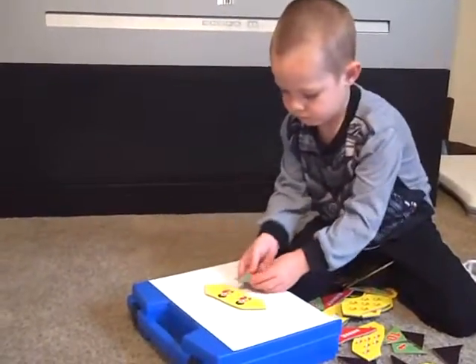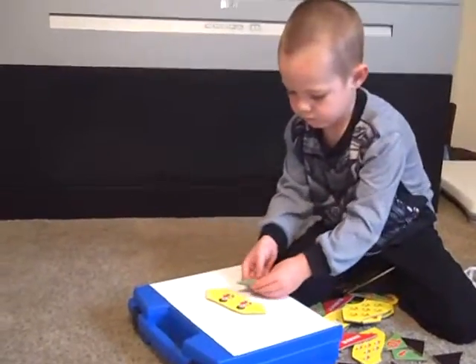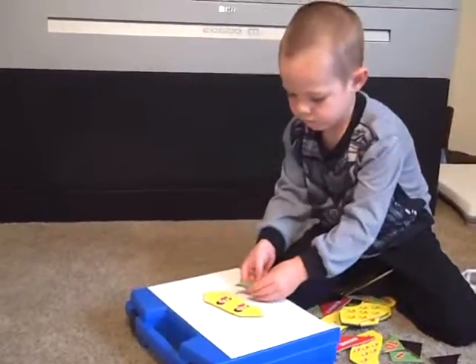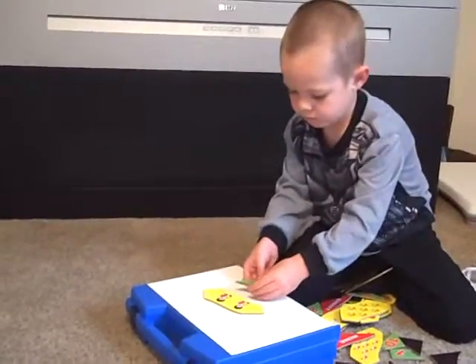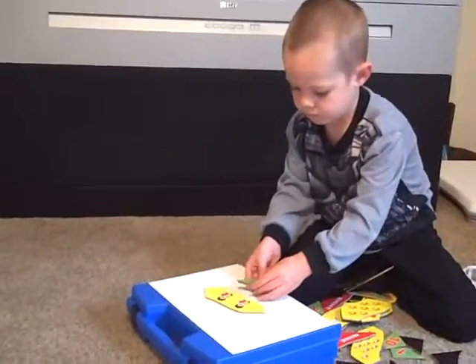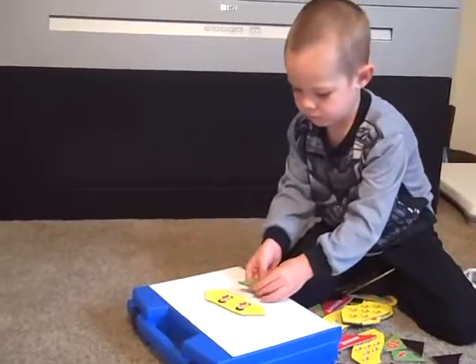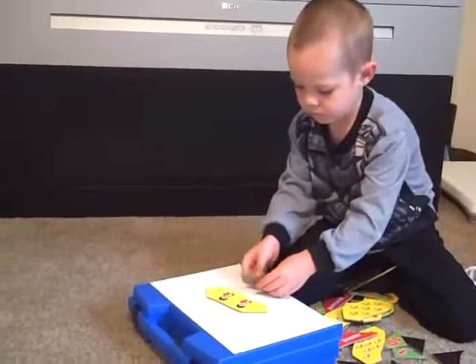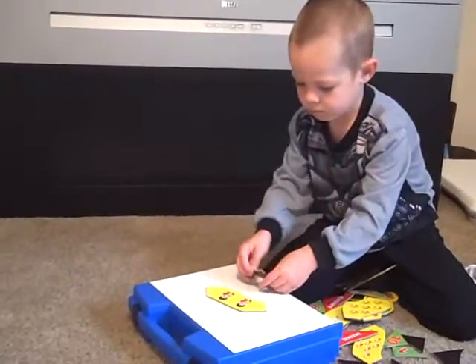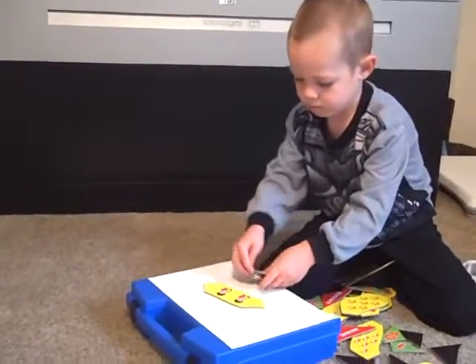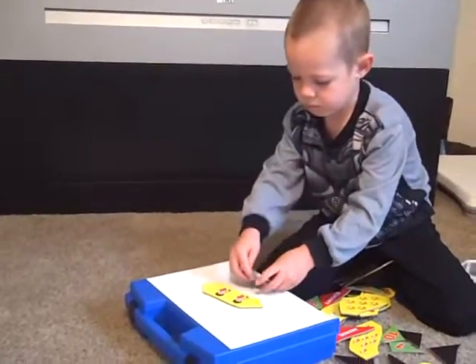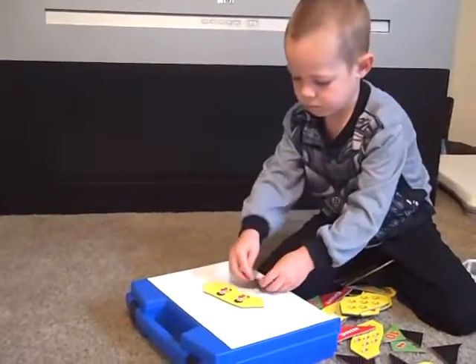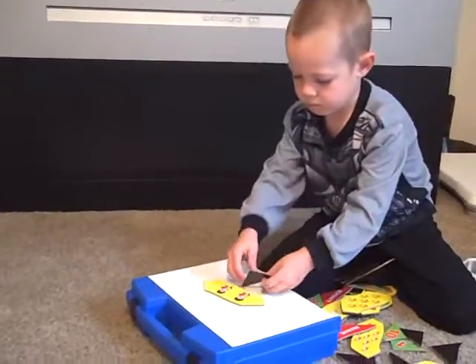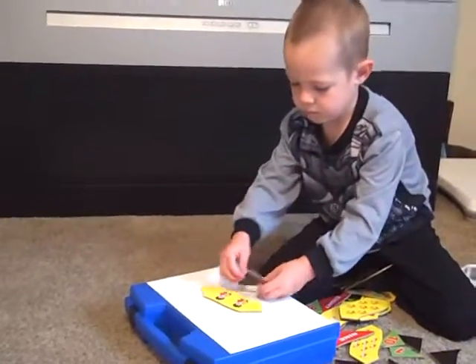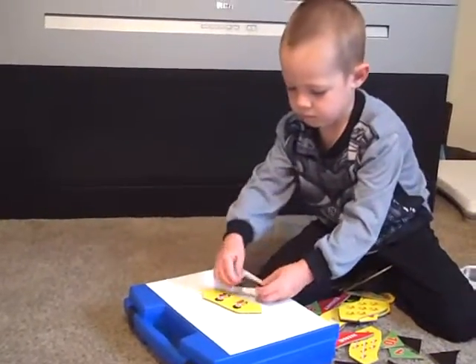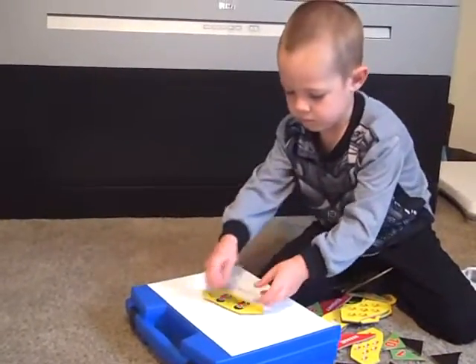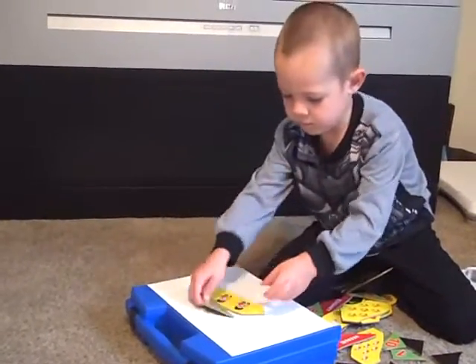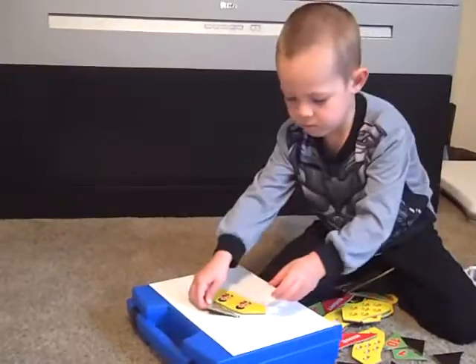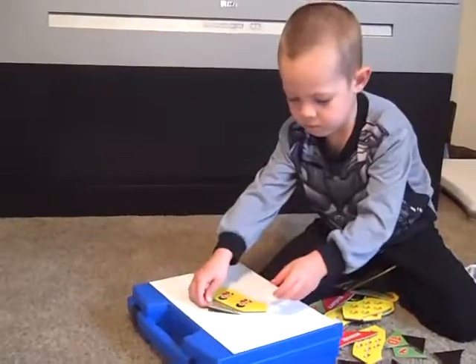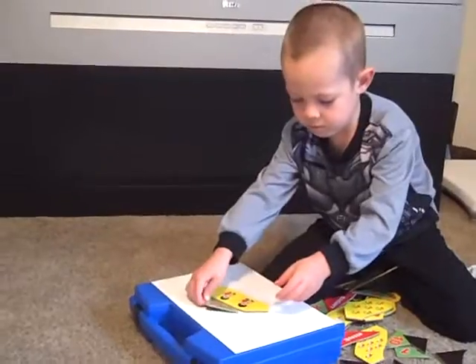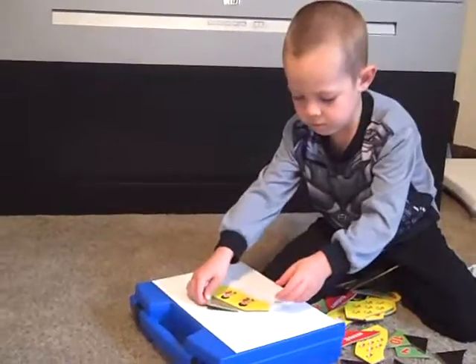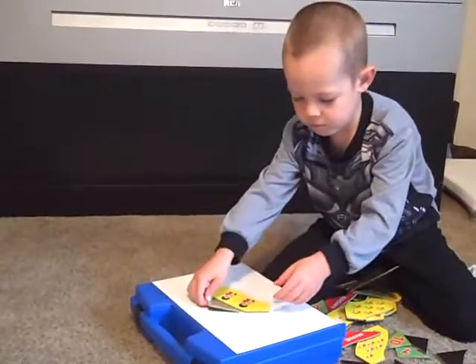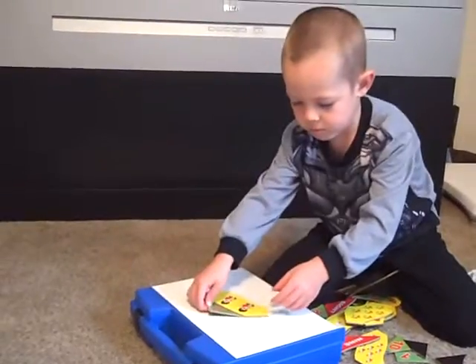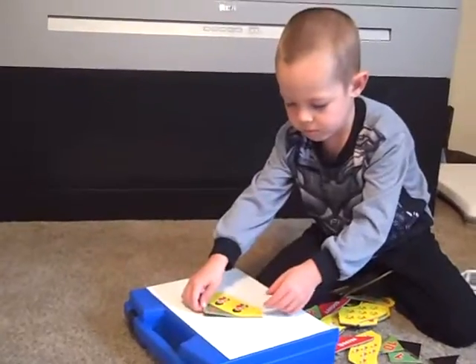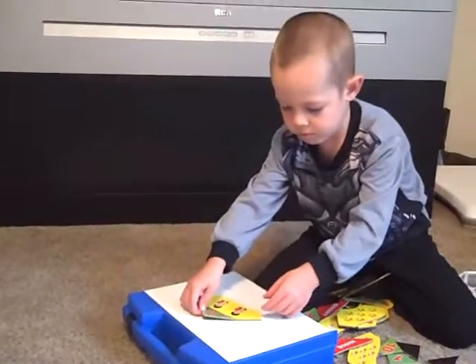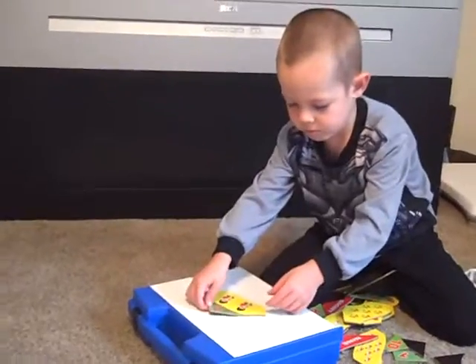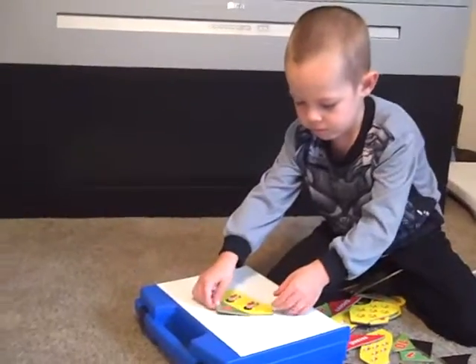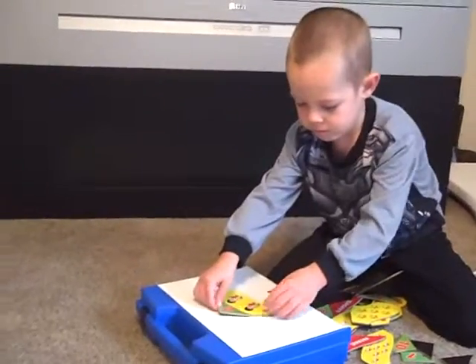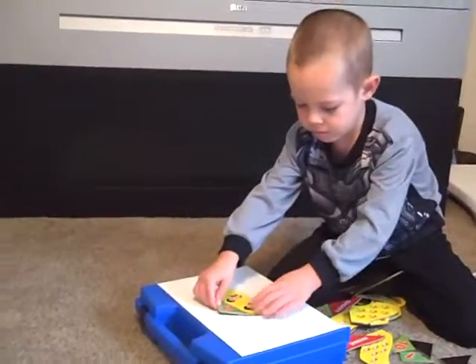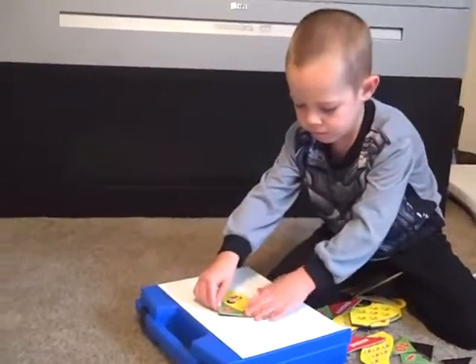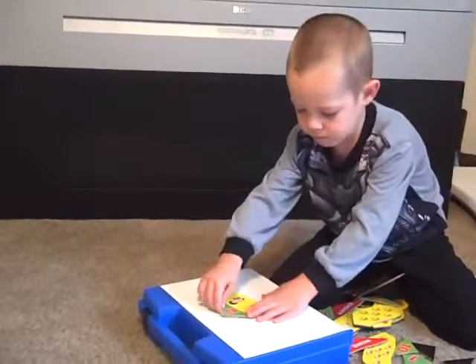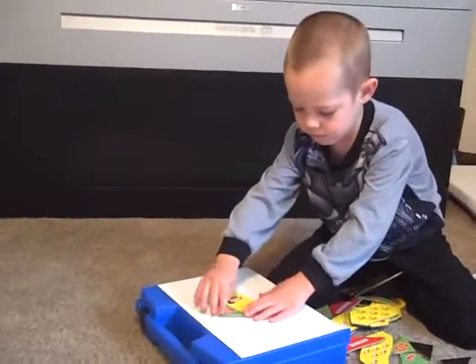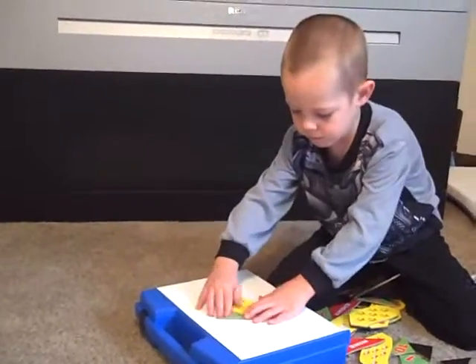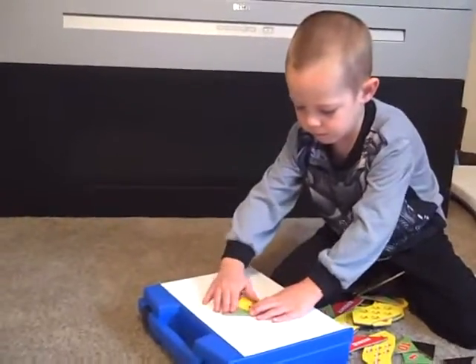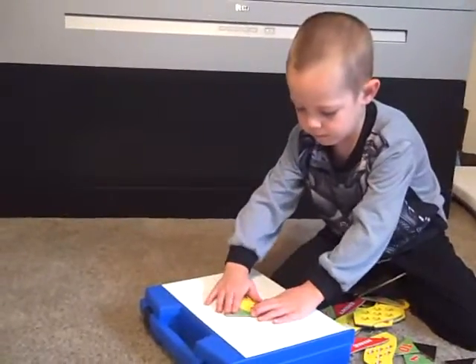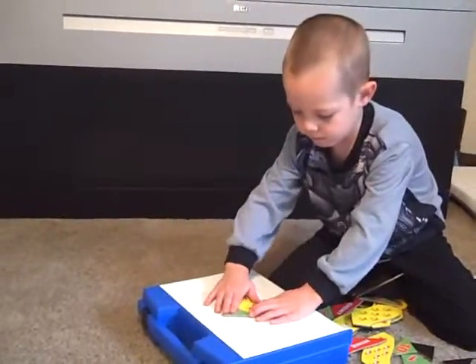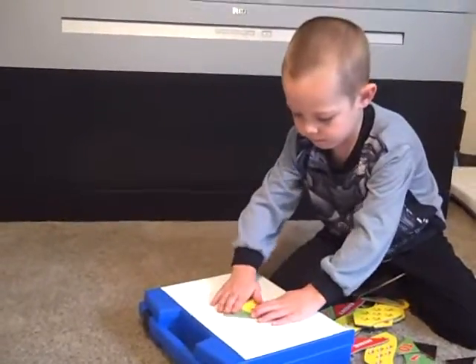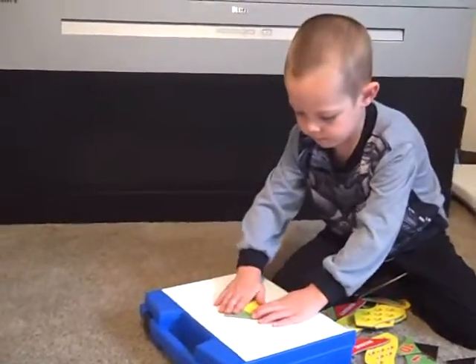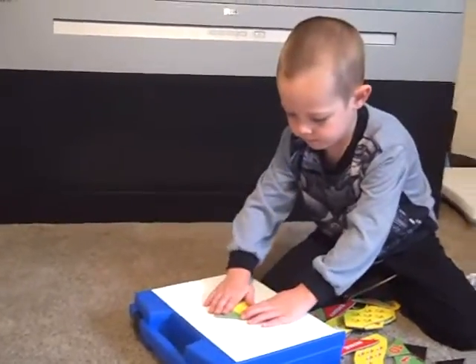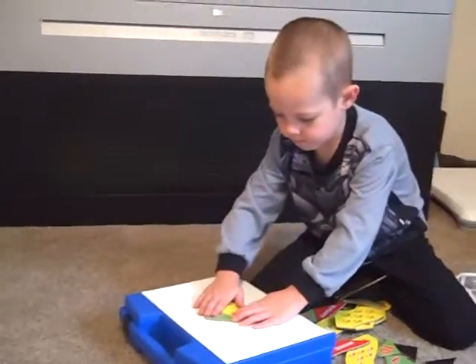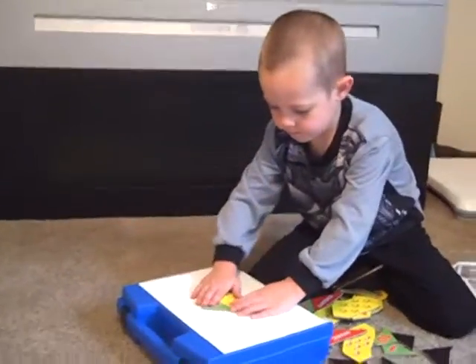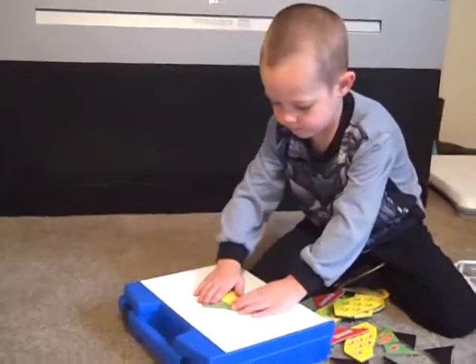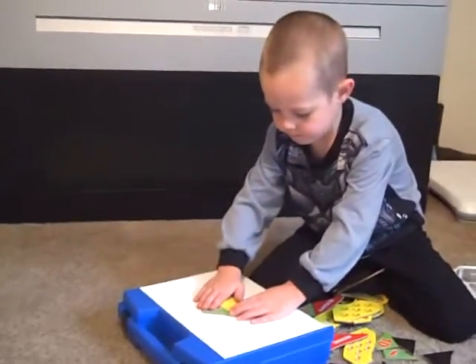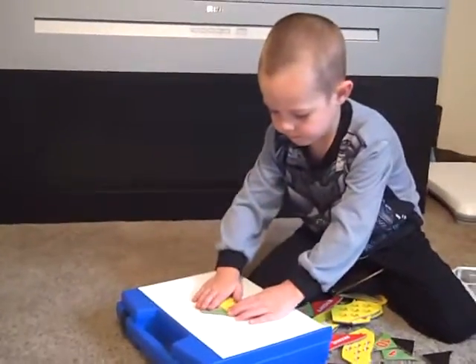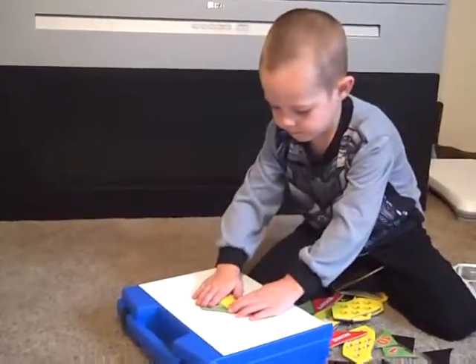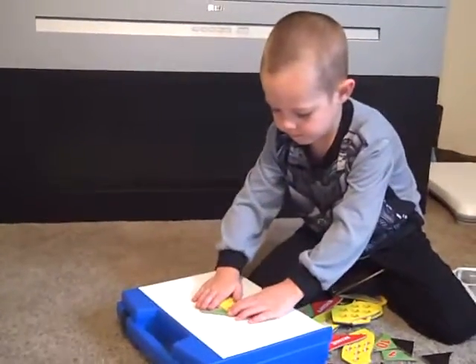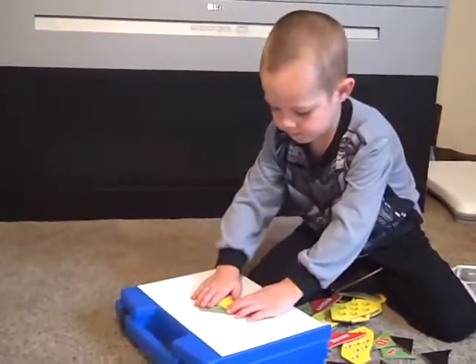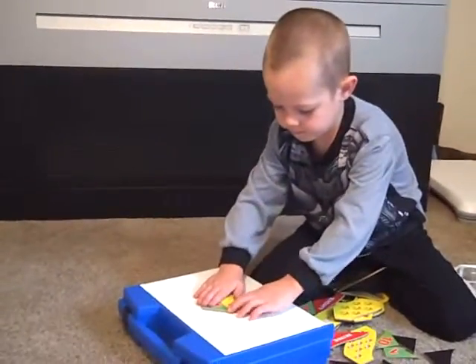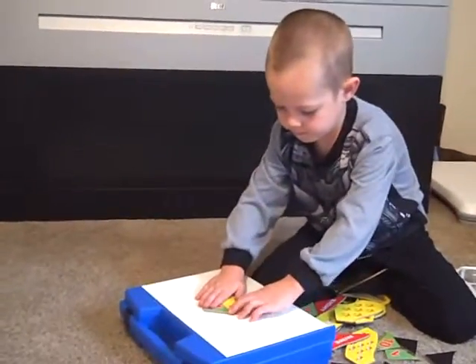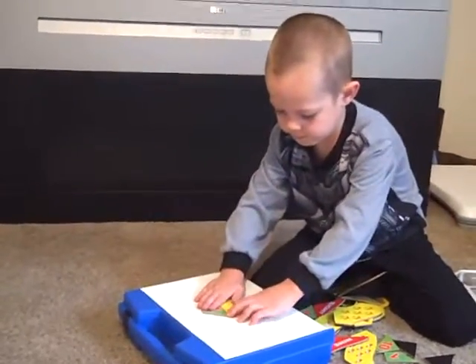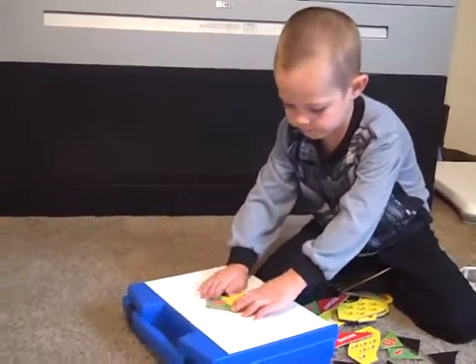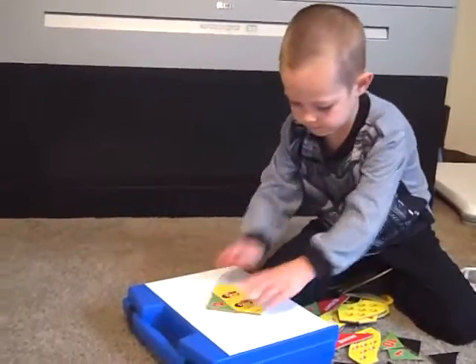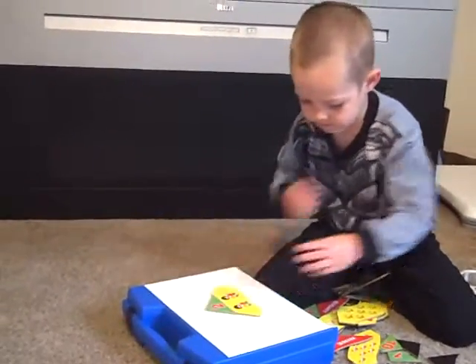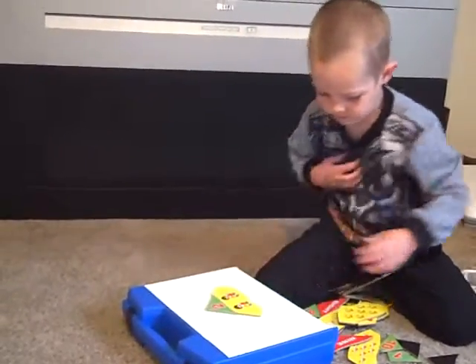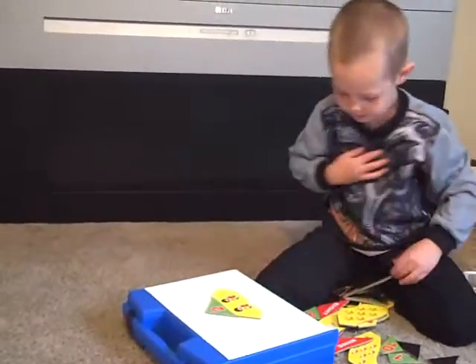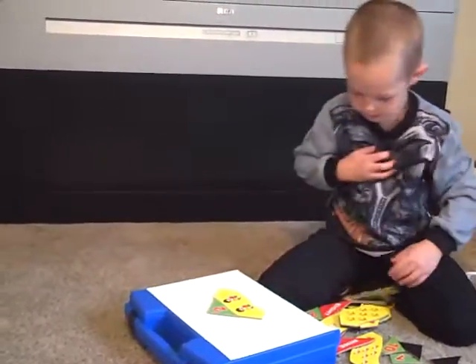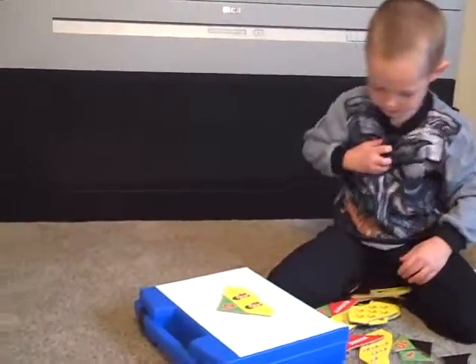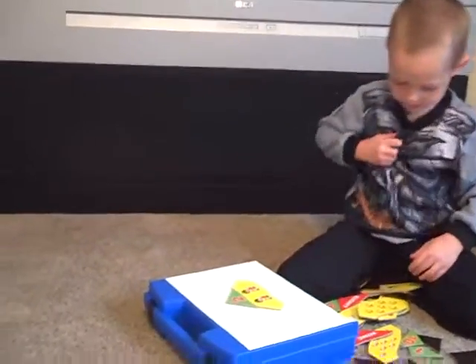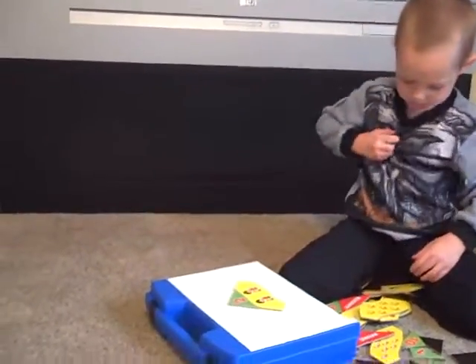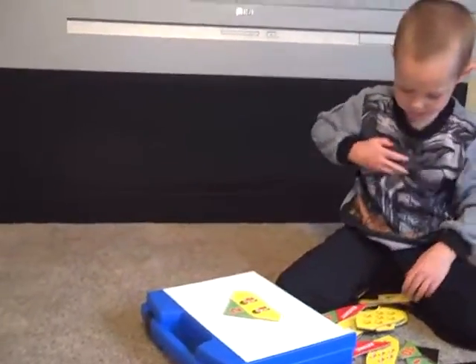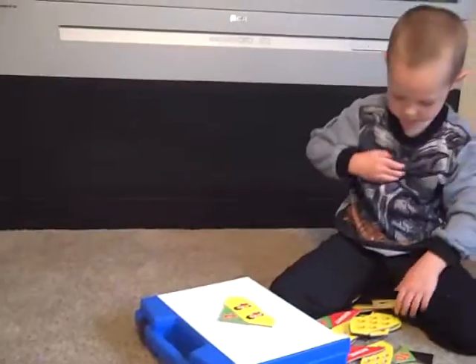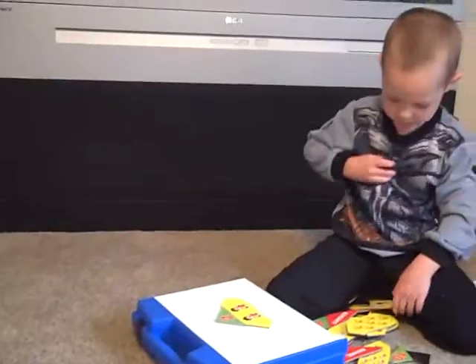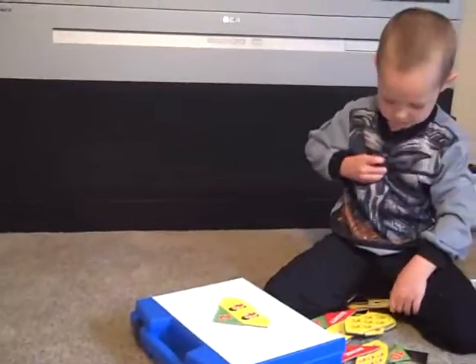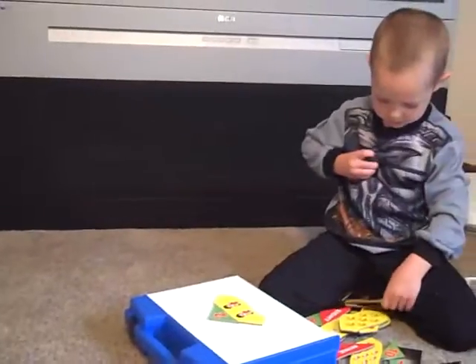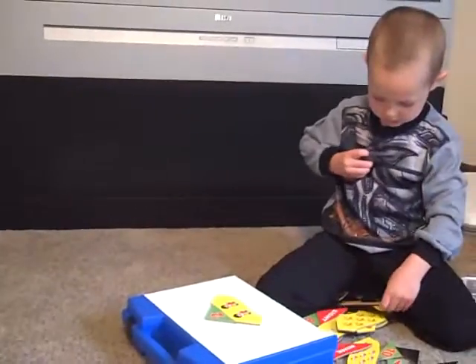No, no, no. See that back? There you go. See that goes right on the top. Now what piece goes on the bottom? Do you remember?